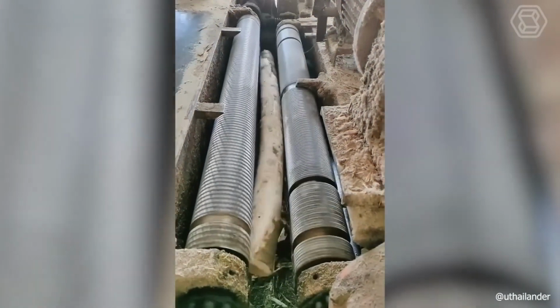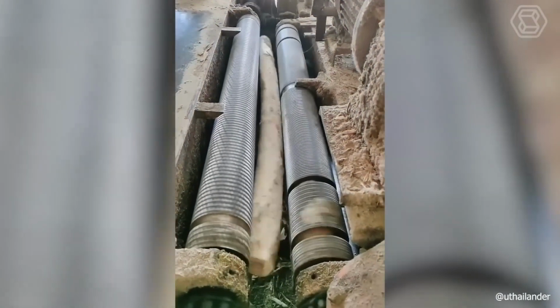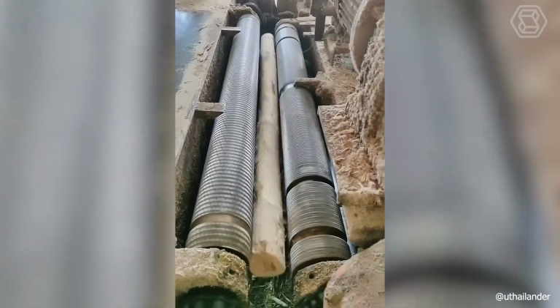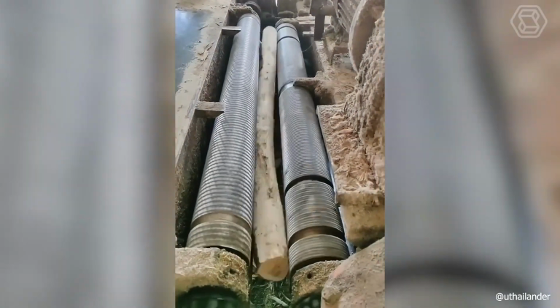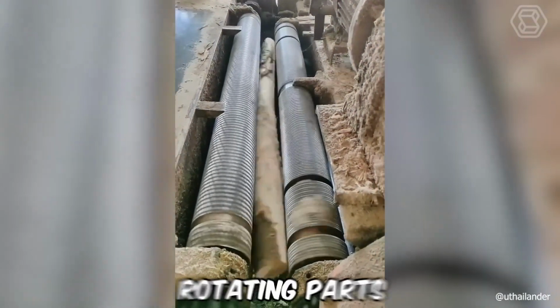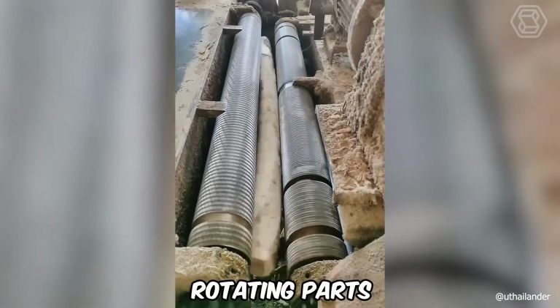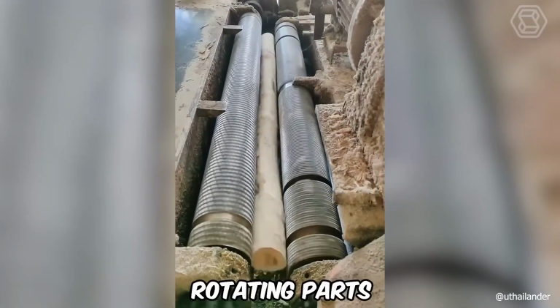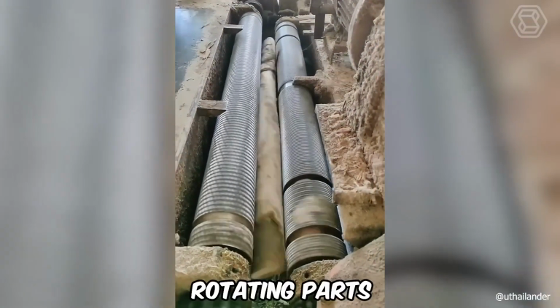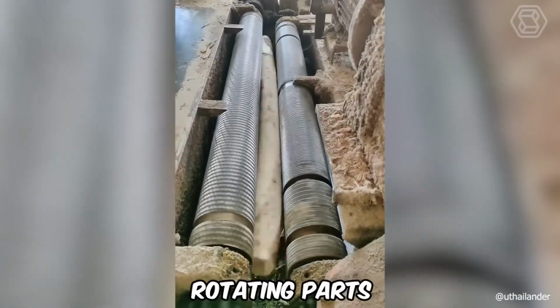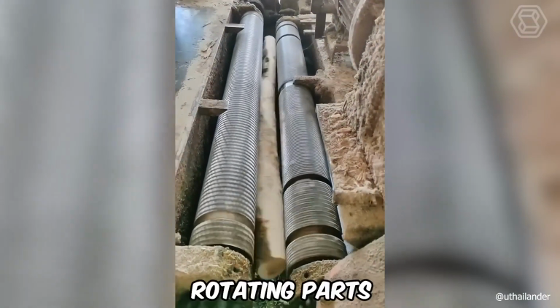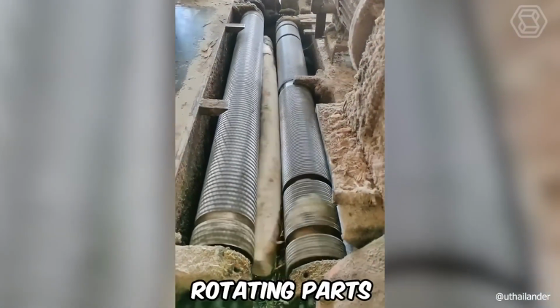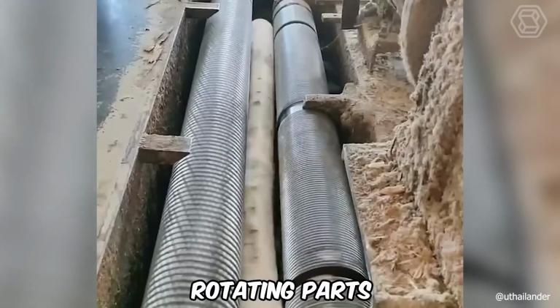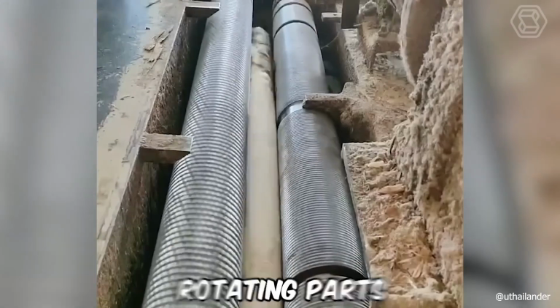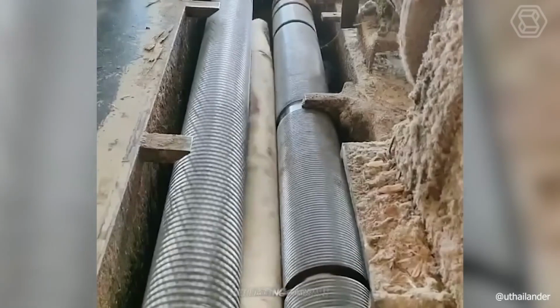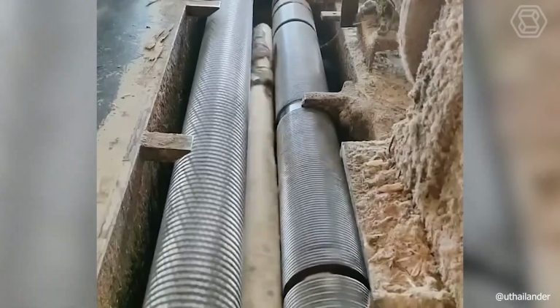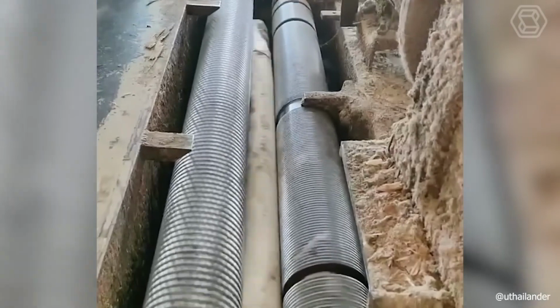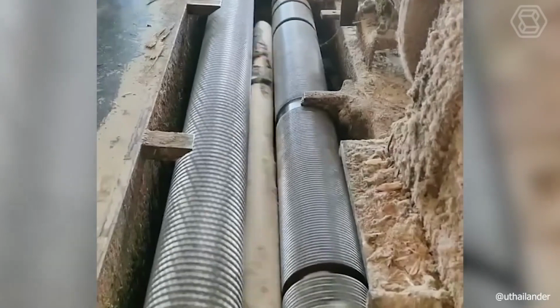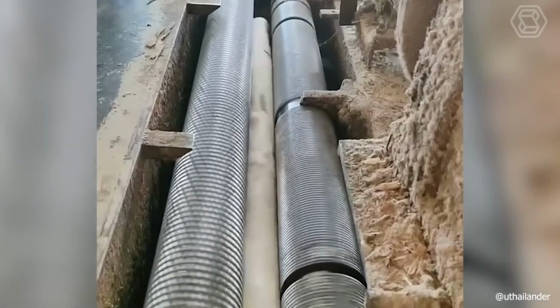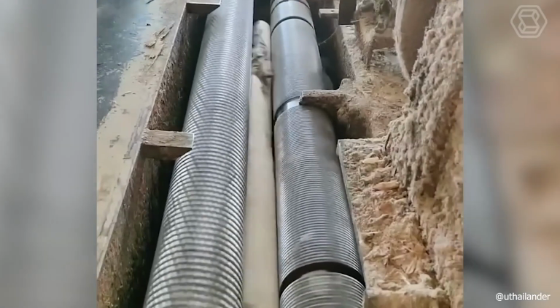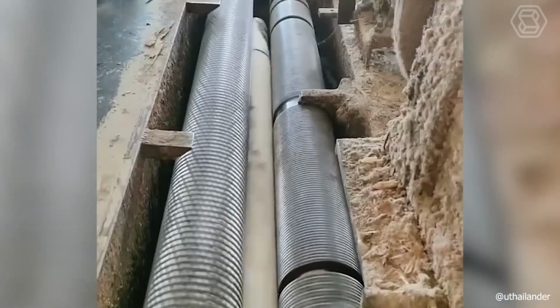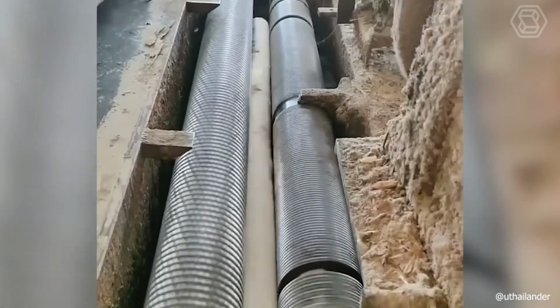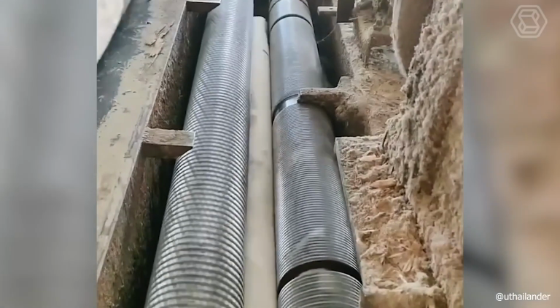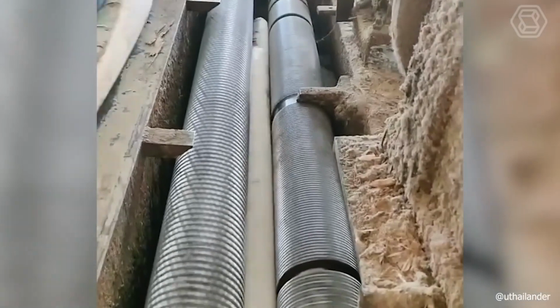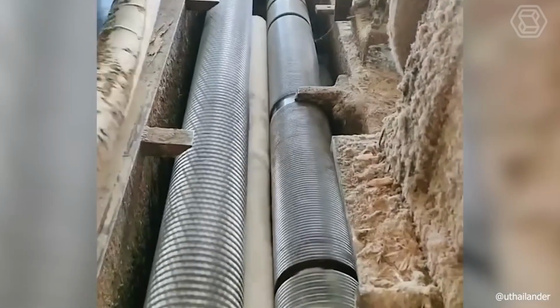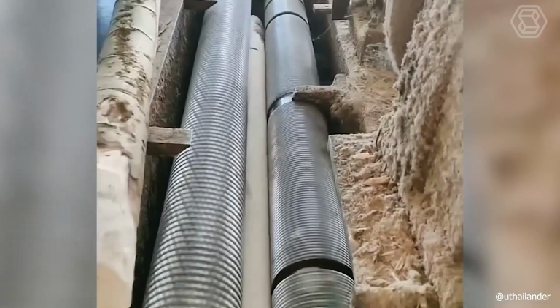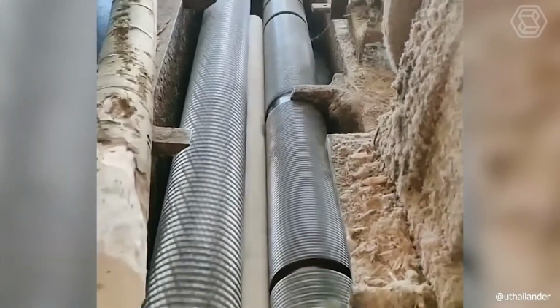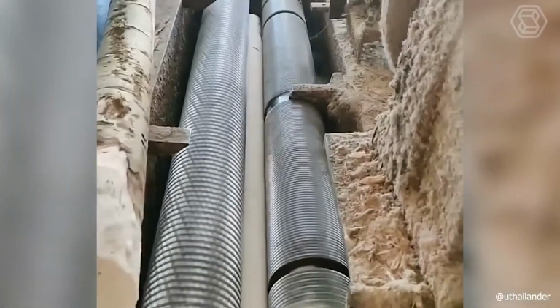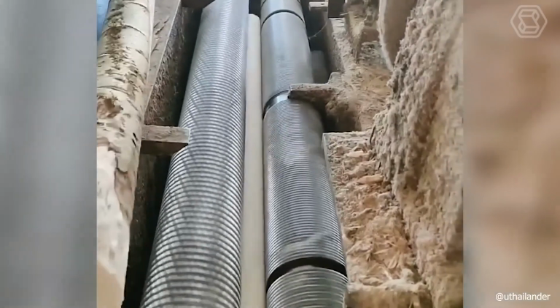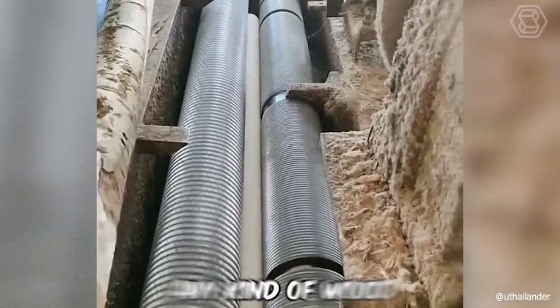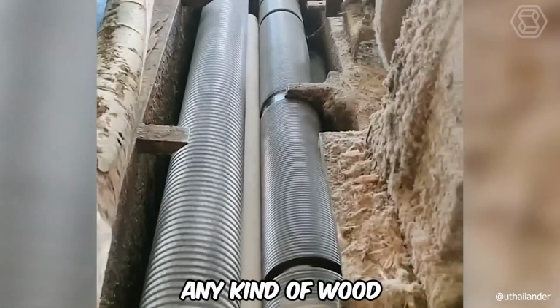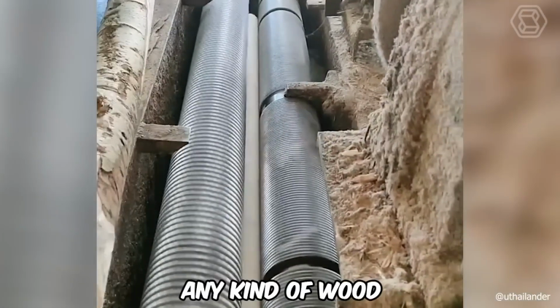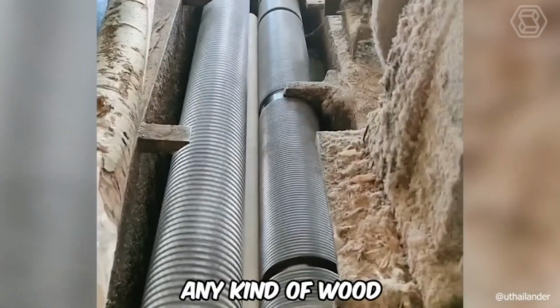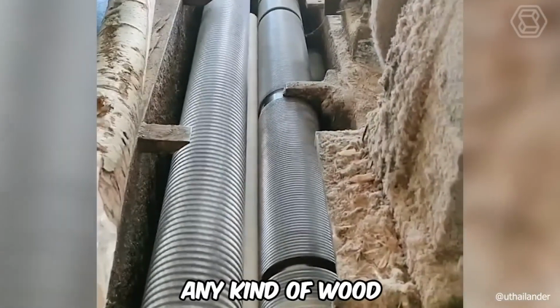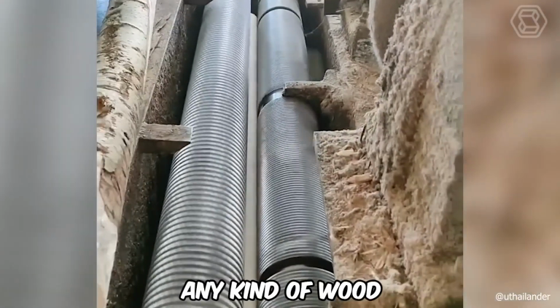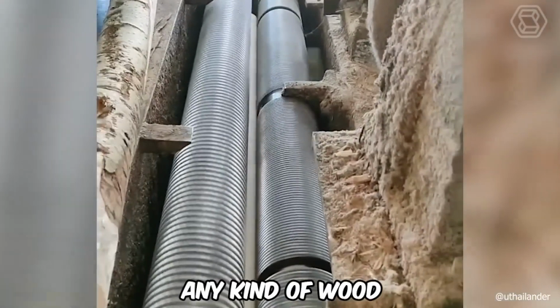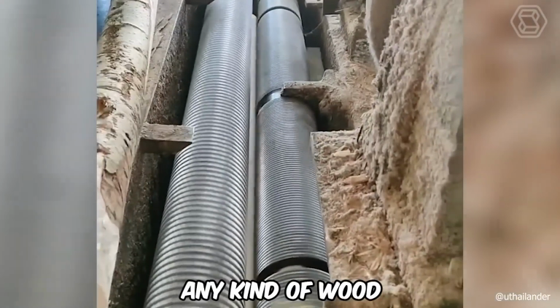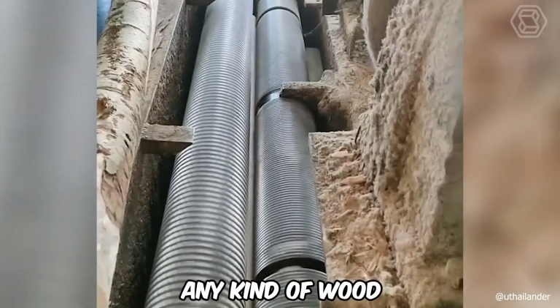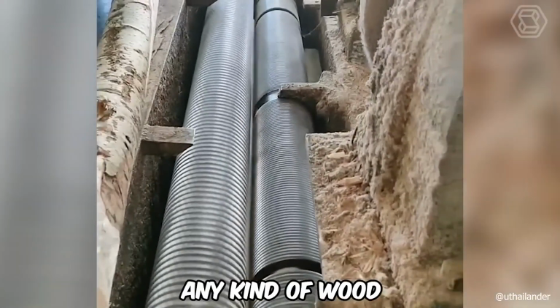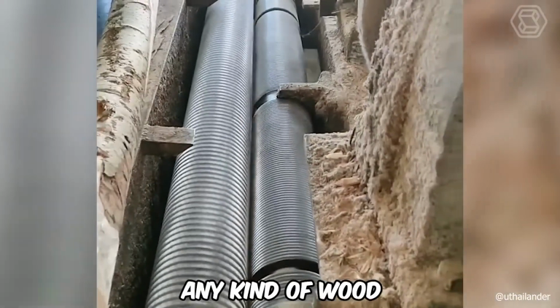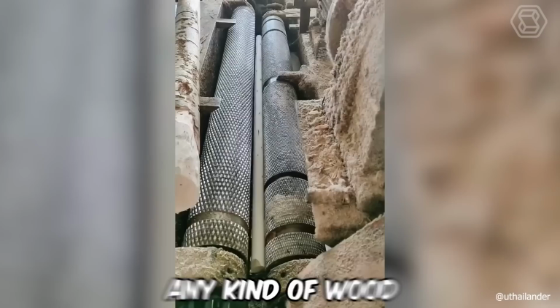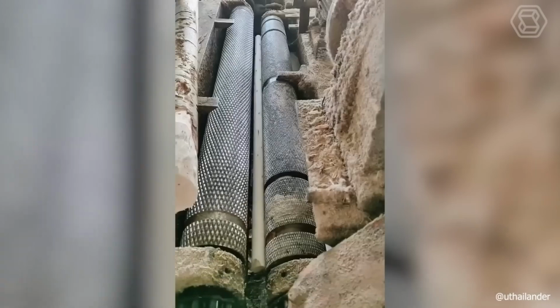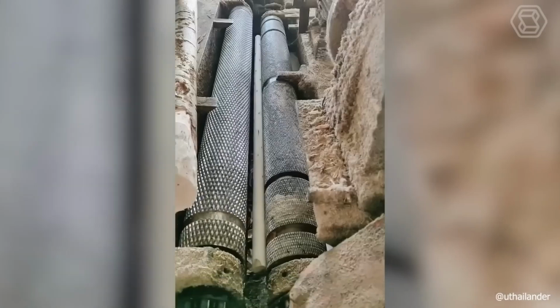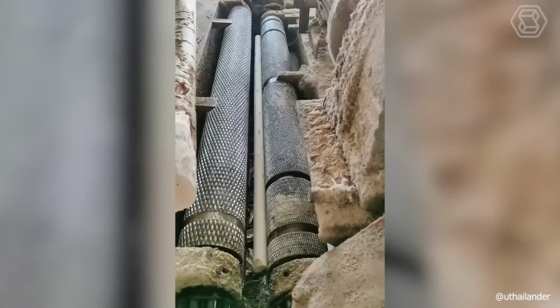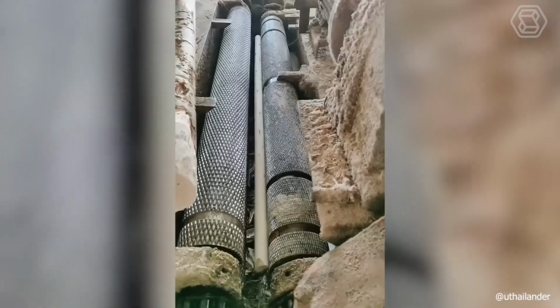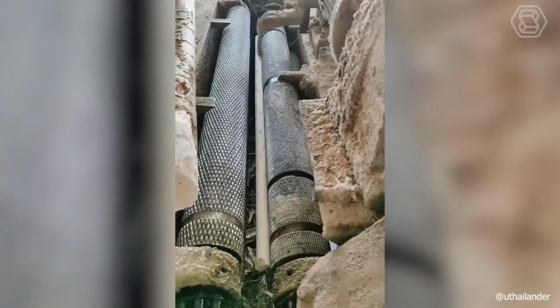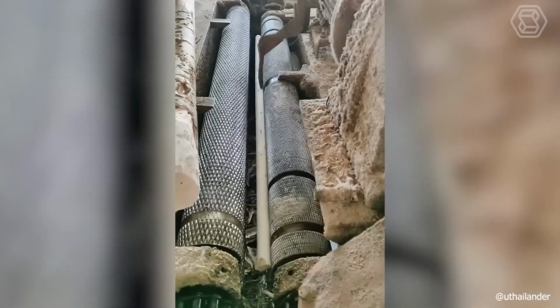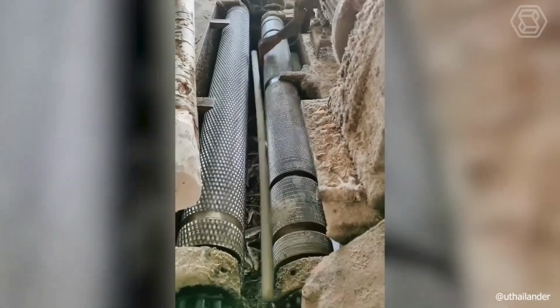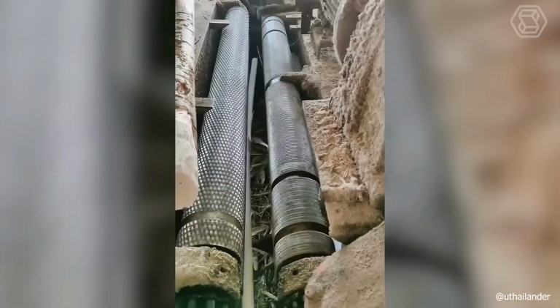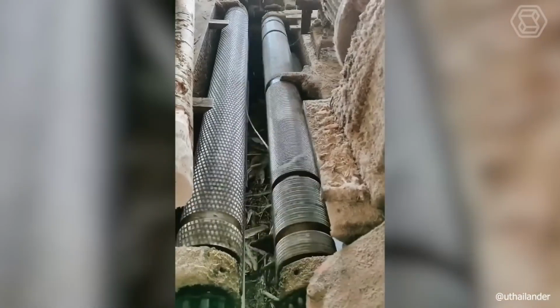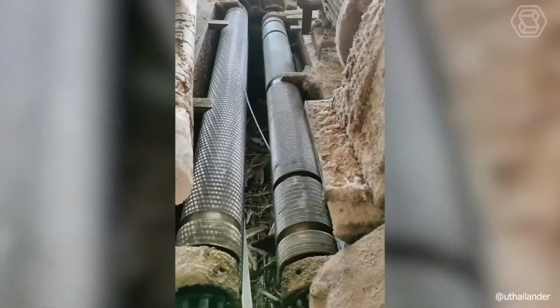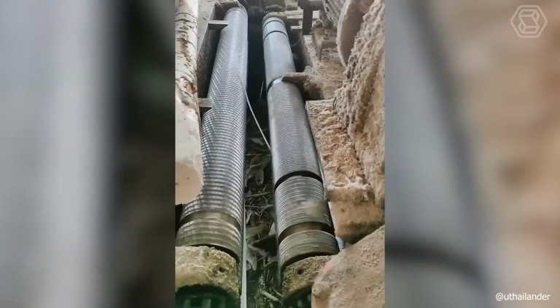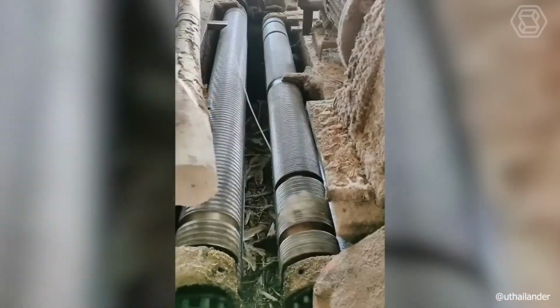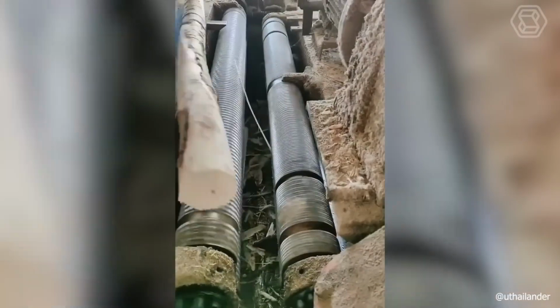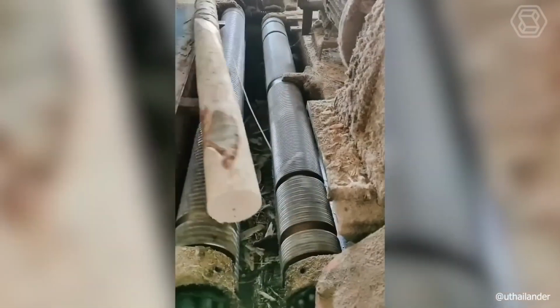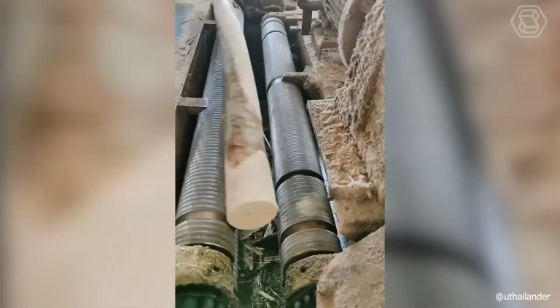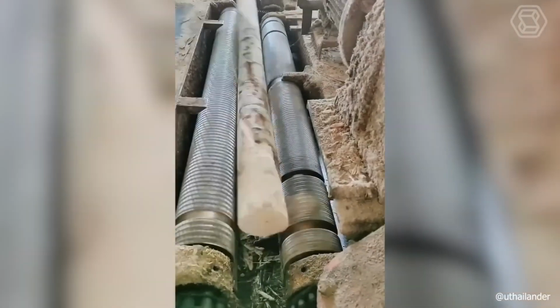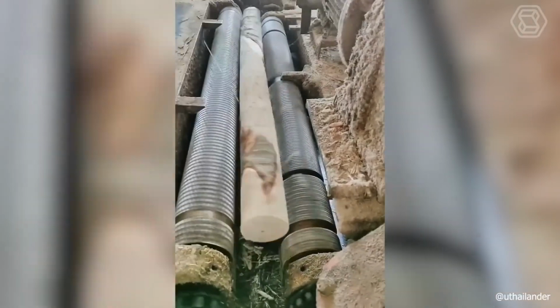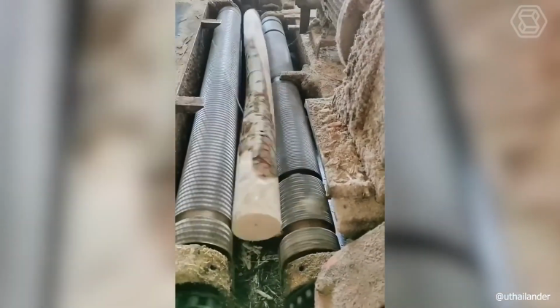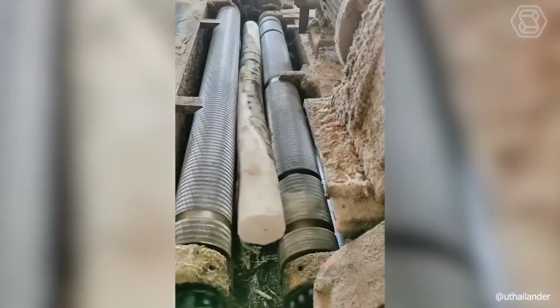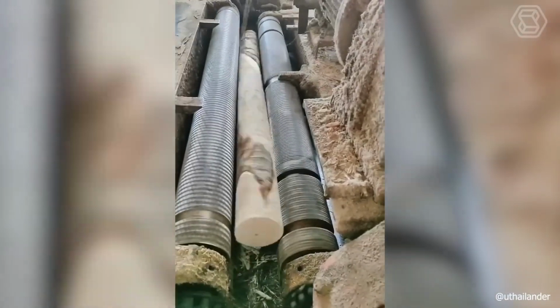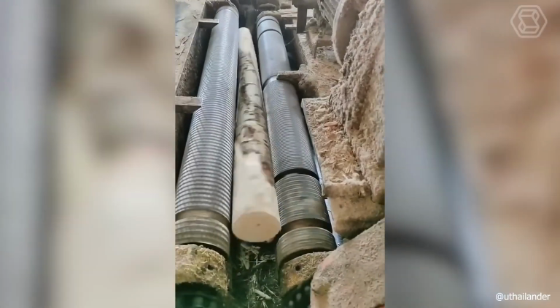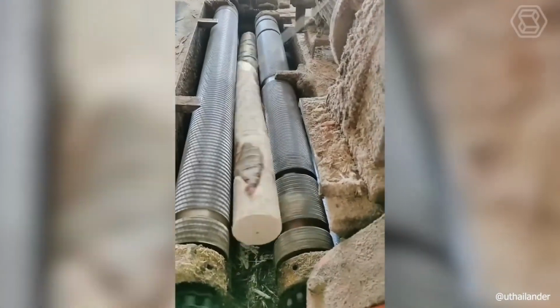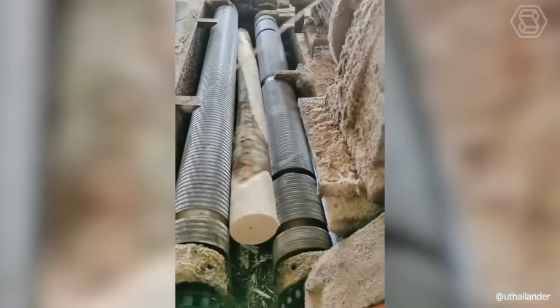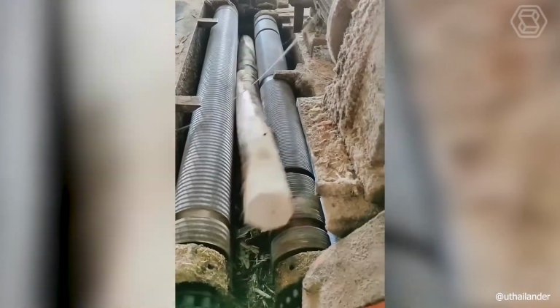These rotating parts of the big machine can definitely handle any kind of wood. Not a single log can escape from their tenacious clutches.